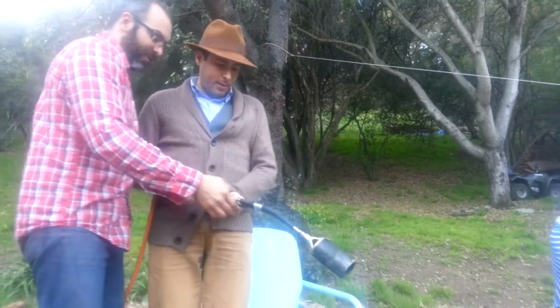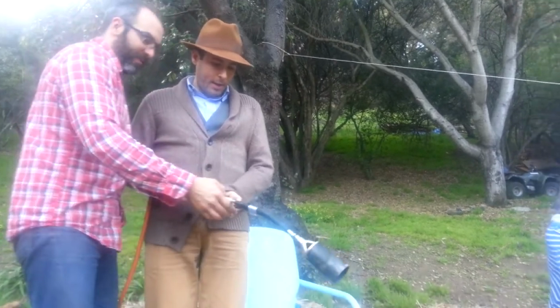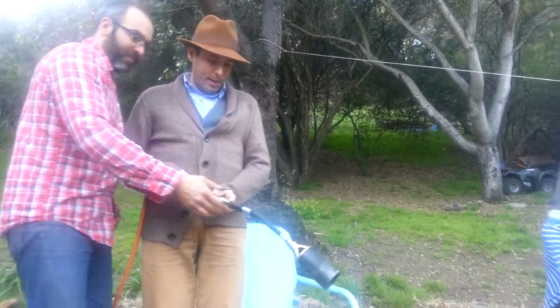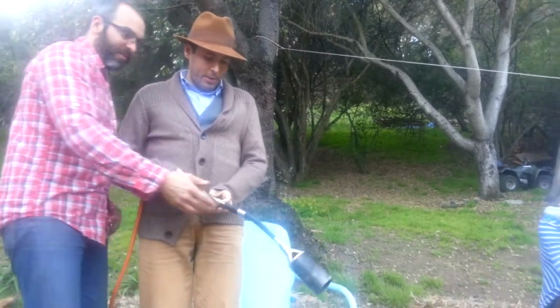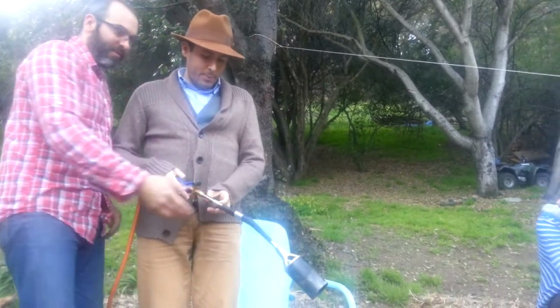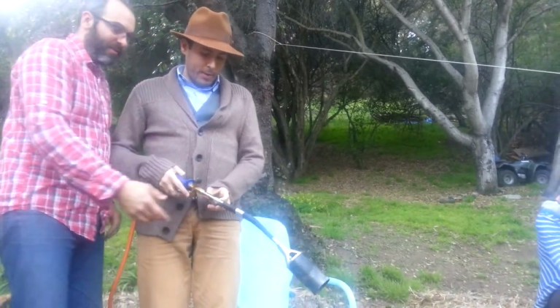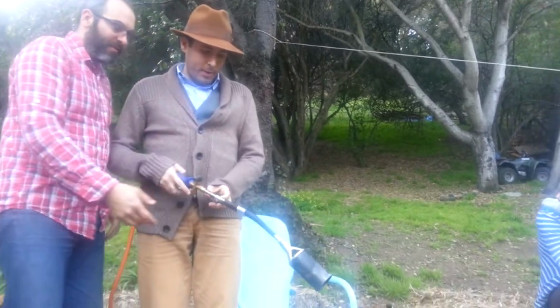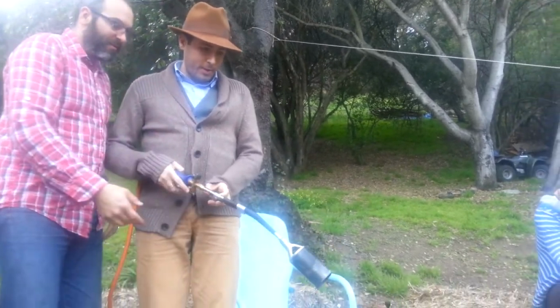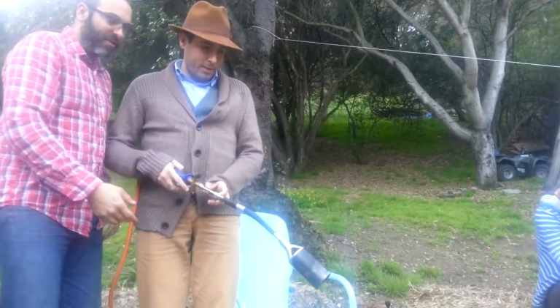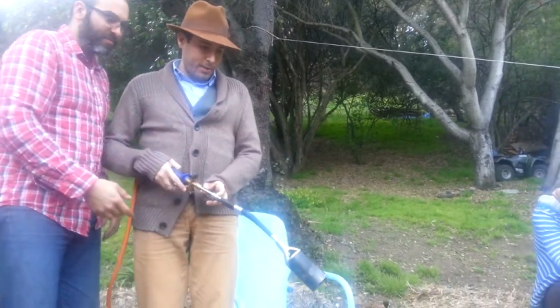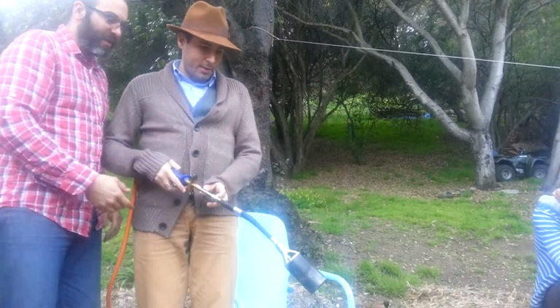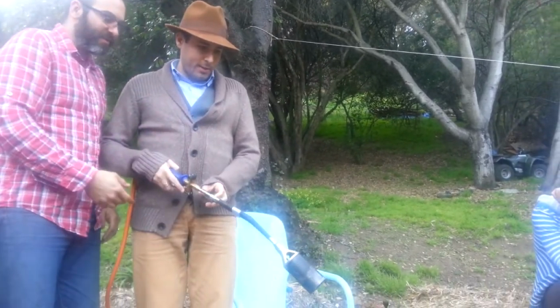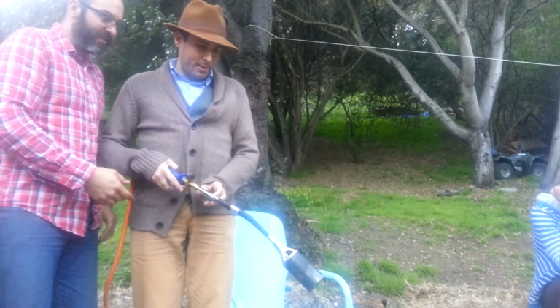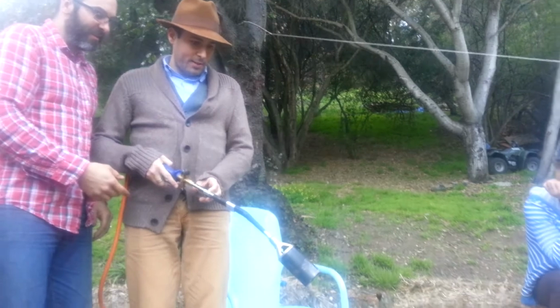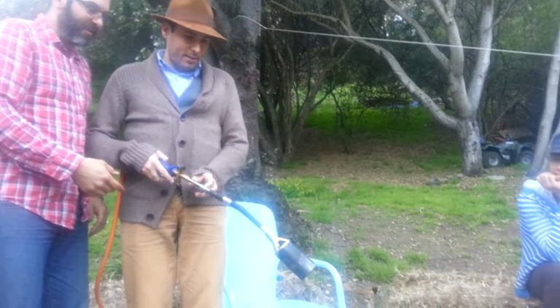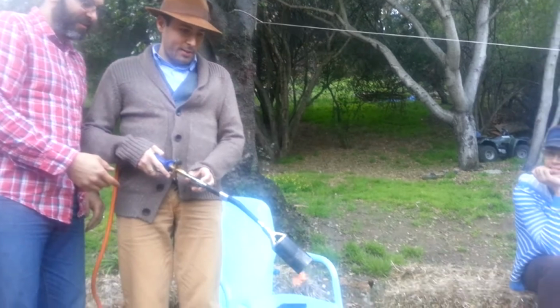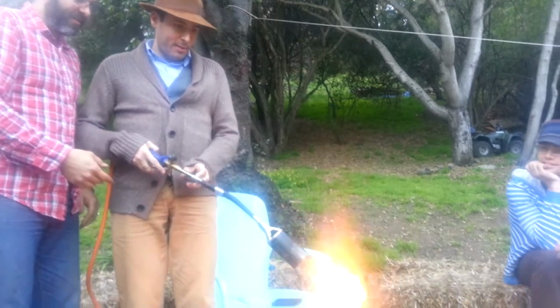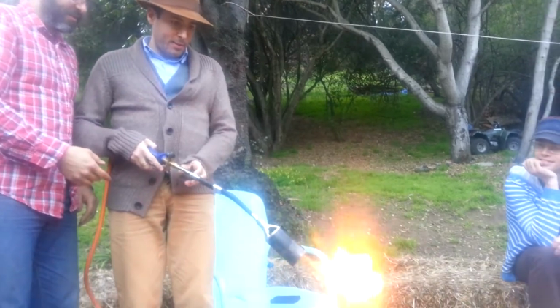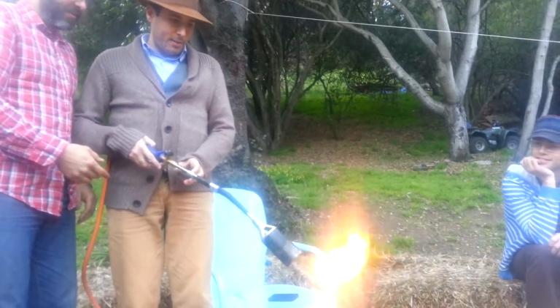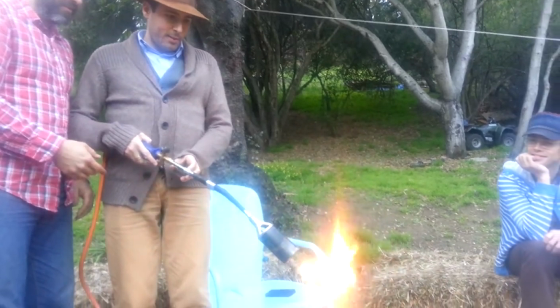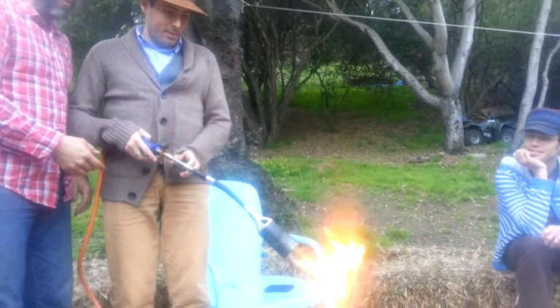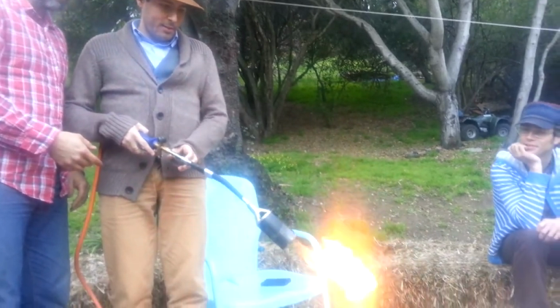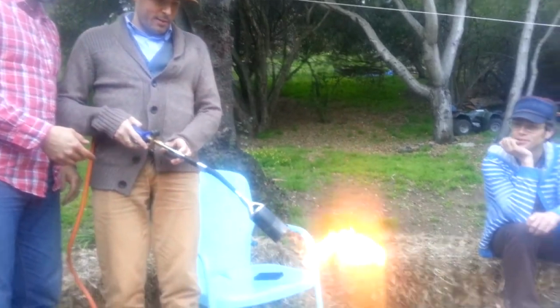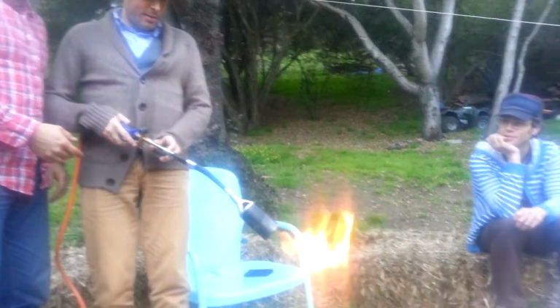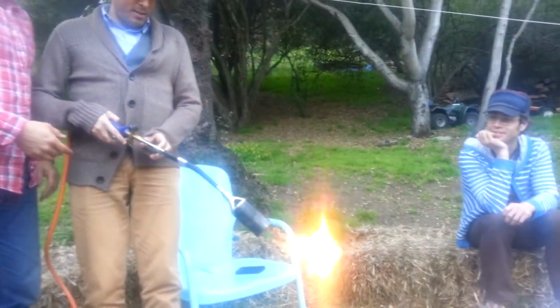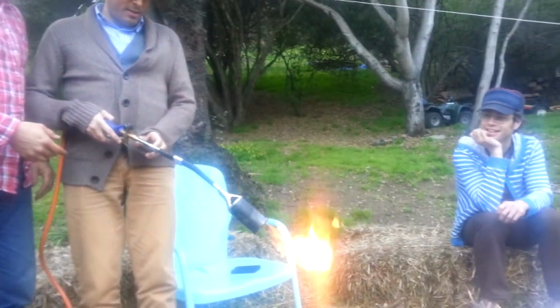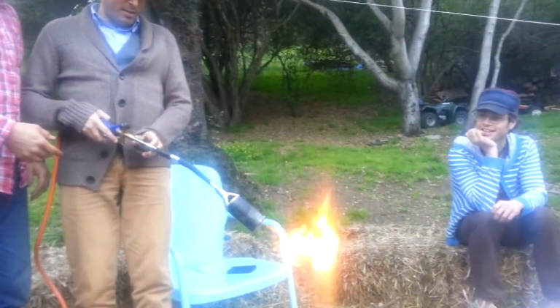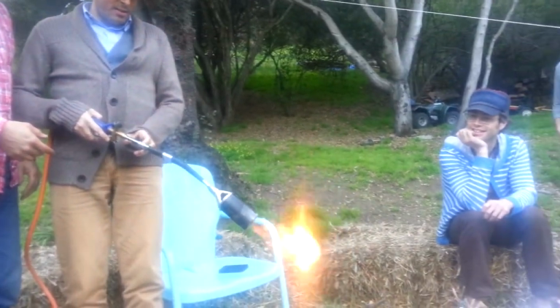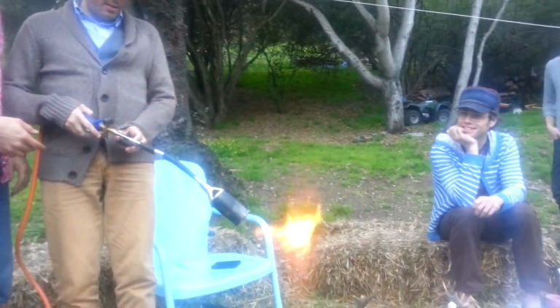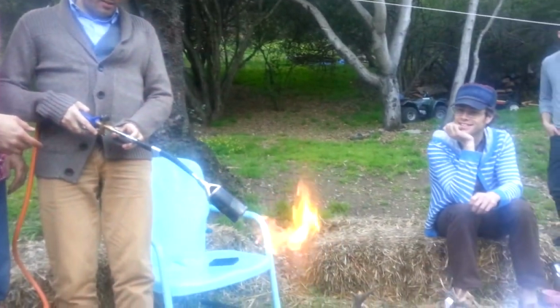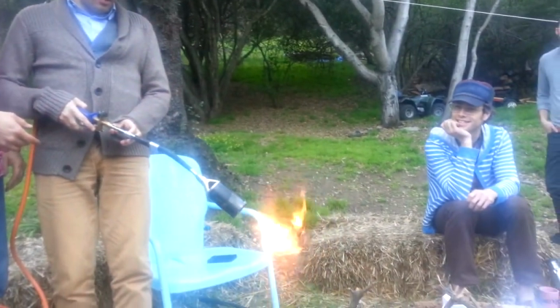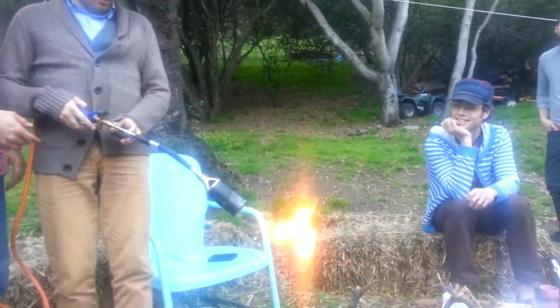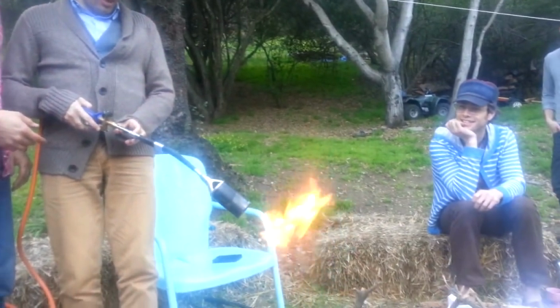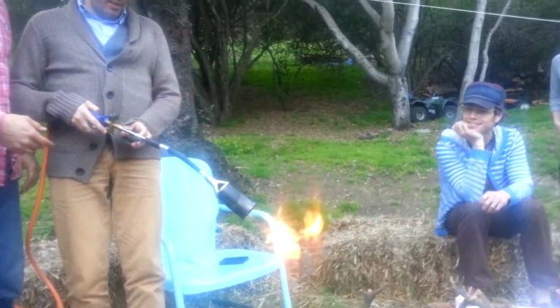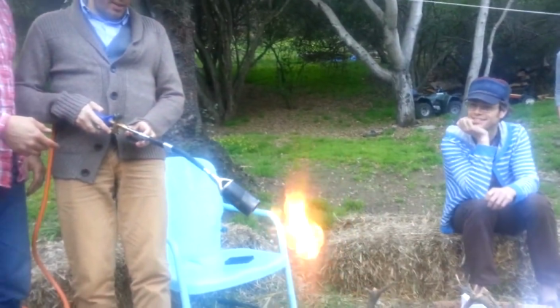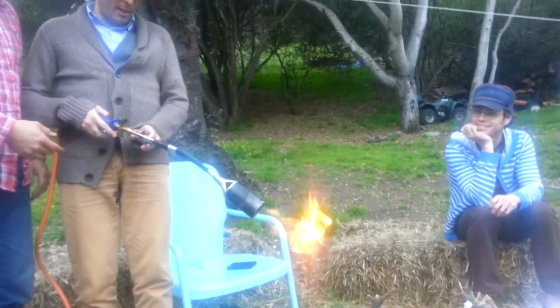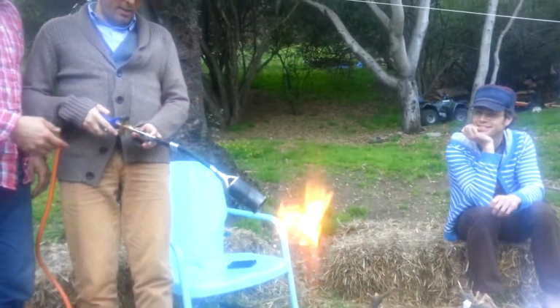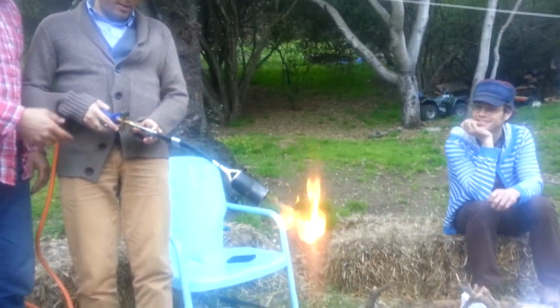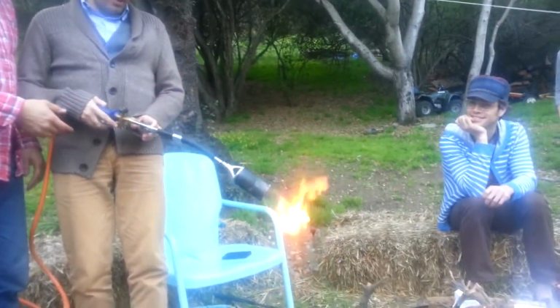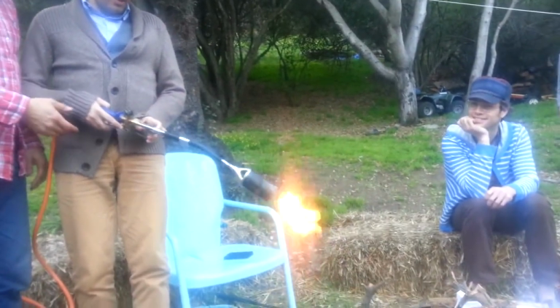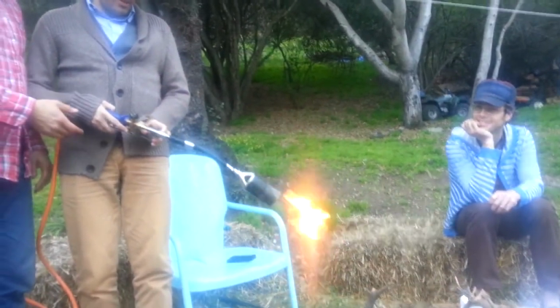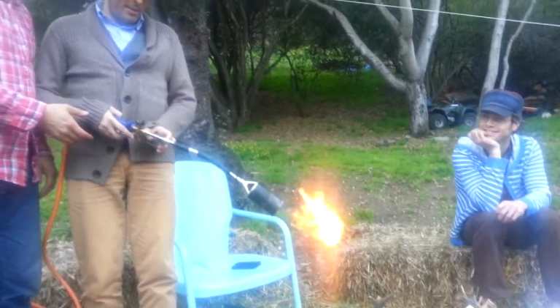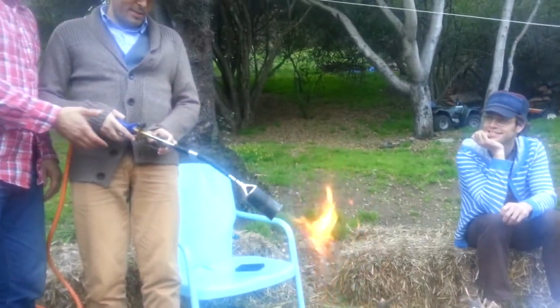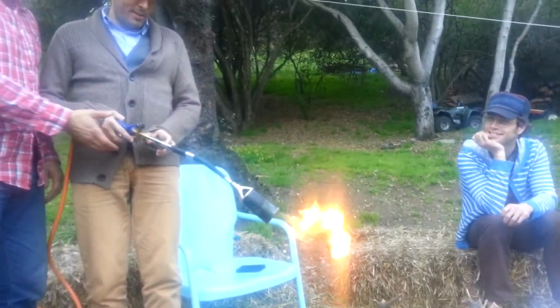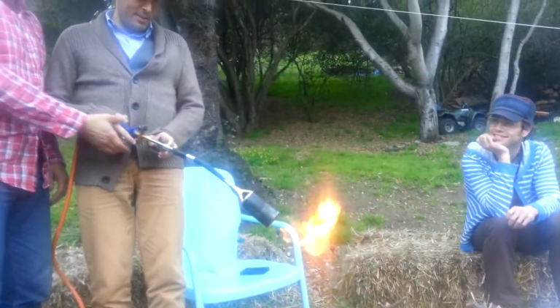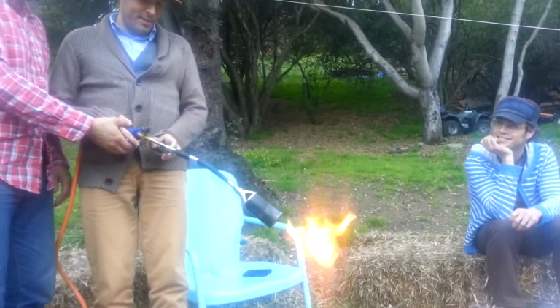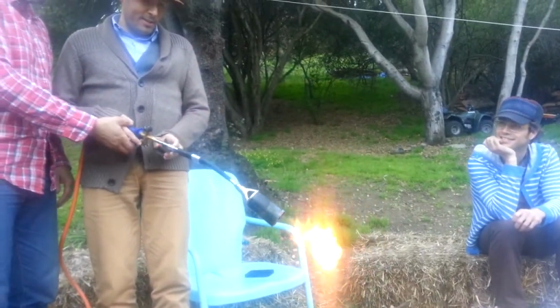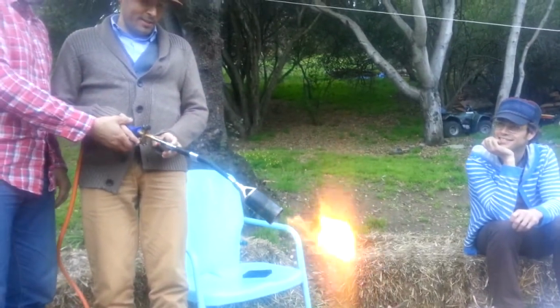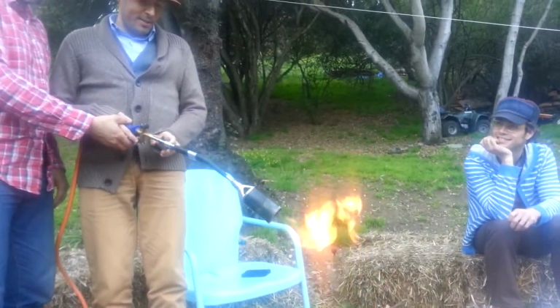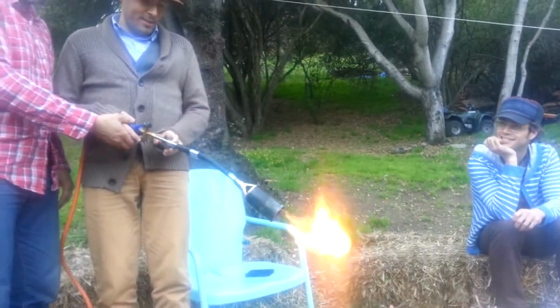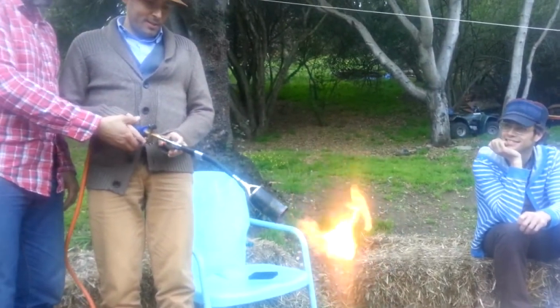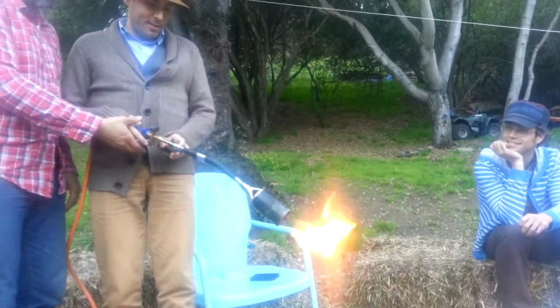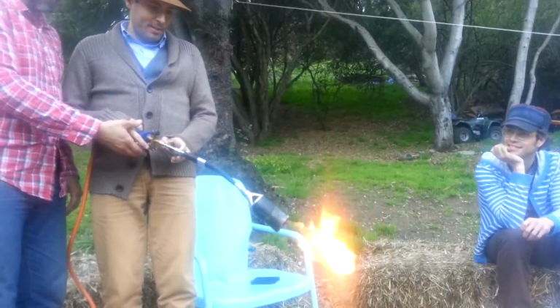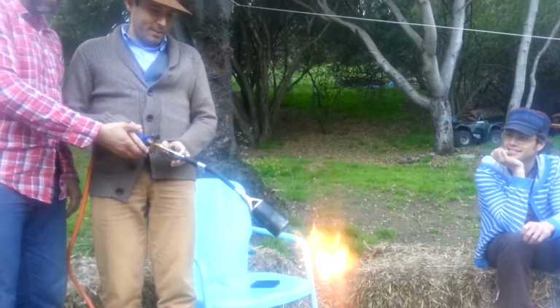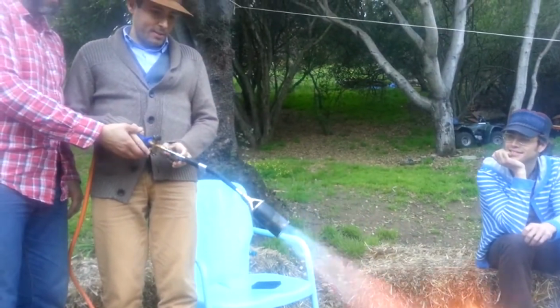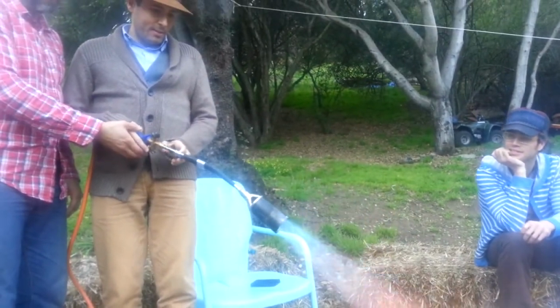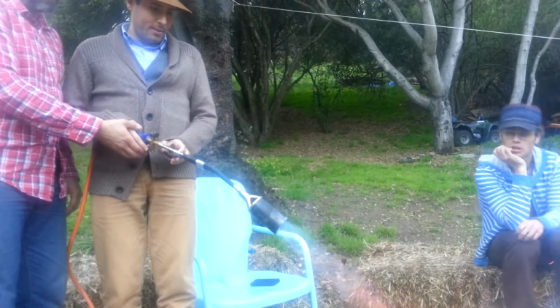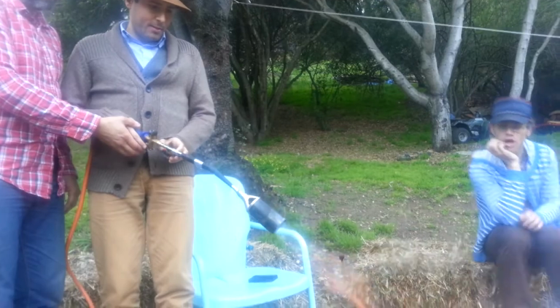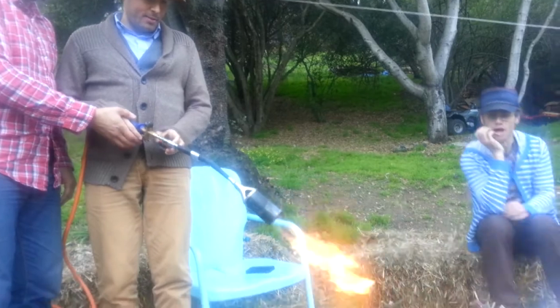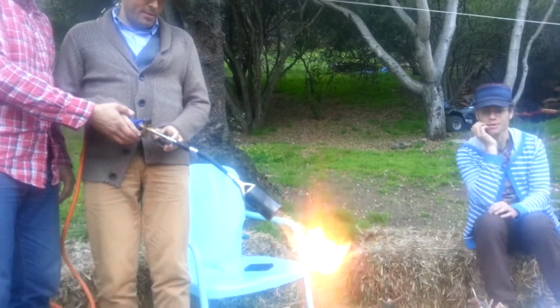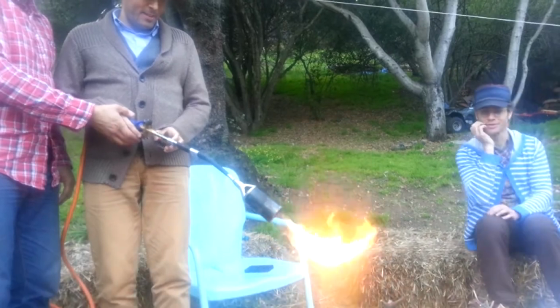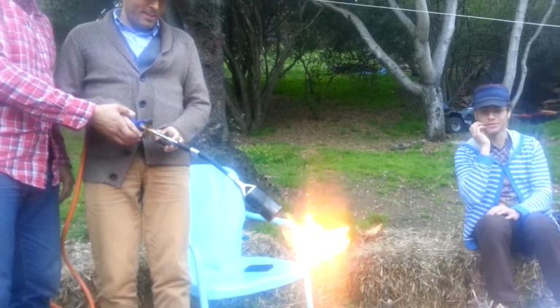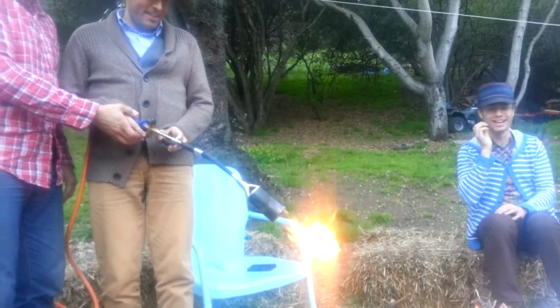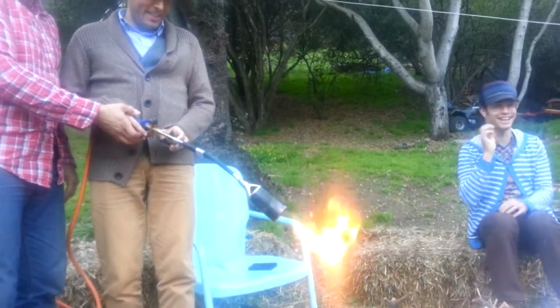Yeah, and I just press it? Just press it. Yeah, it's lit. Did you hear that? I see. And now just kind of hit the gas. Woo! There you go.